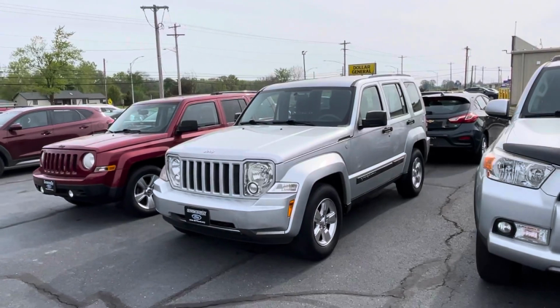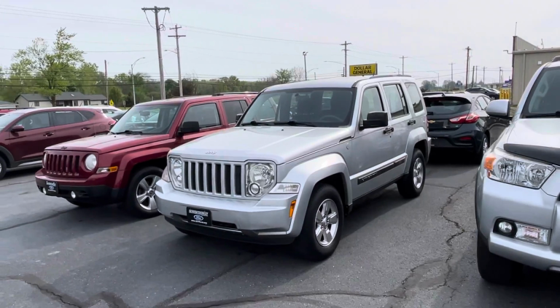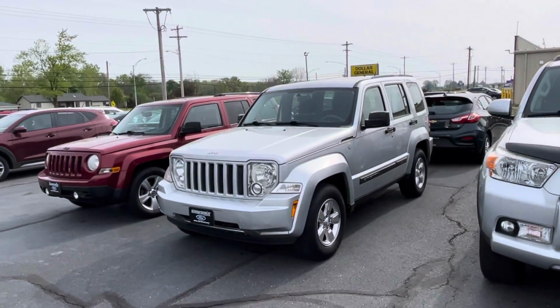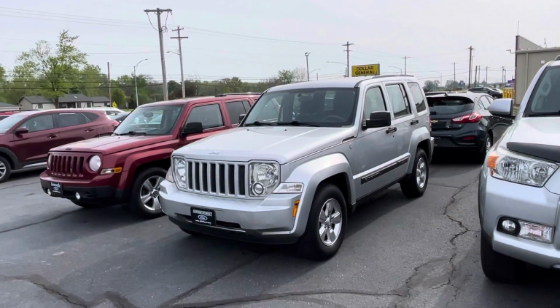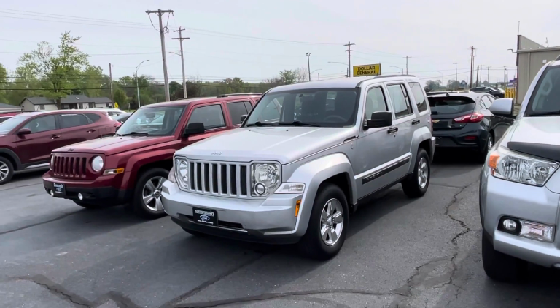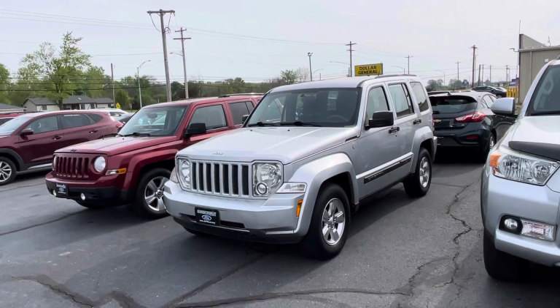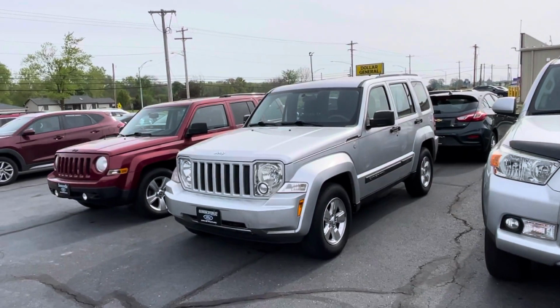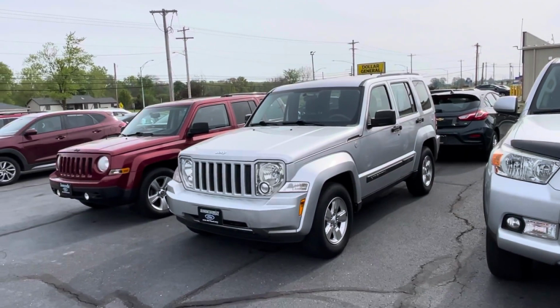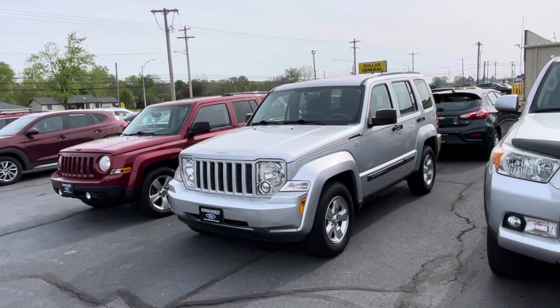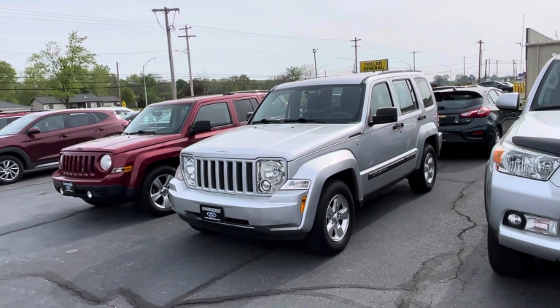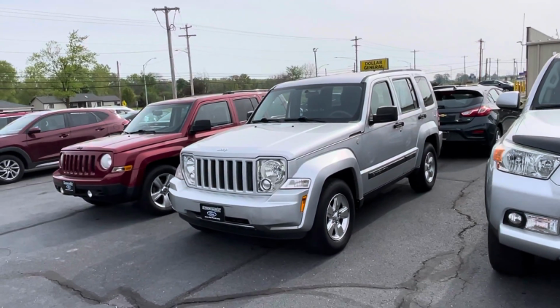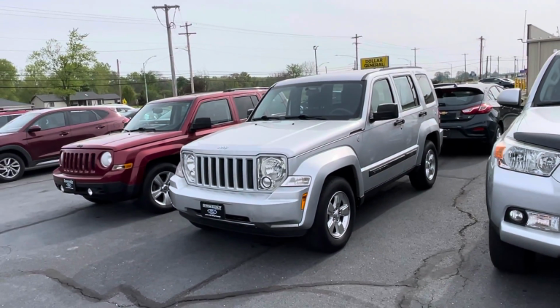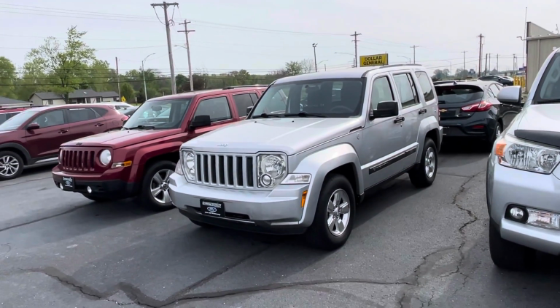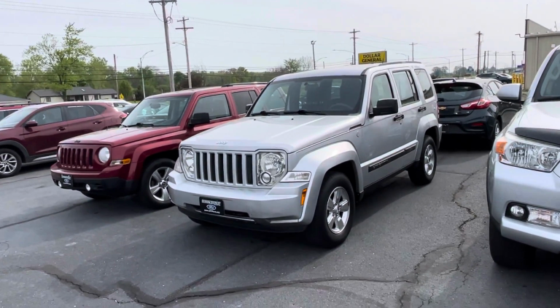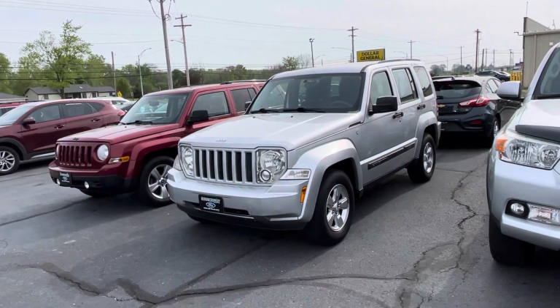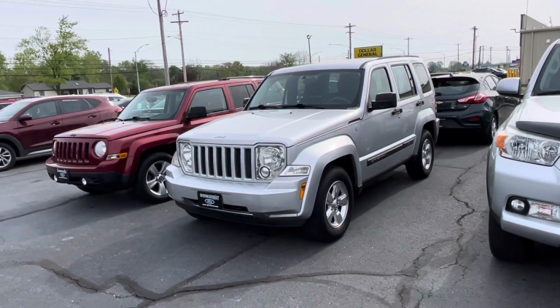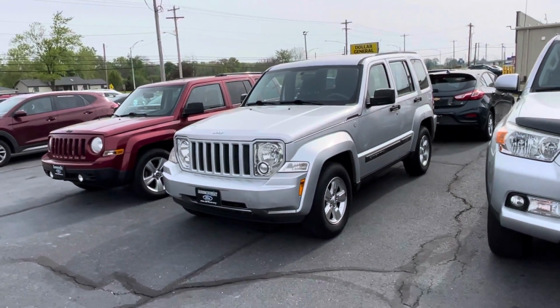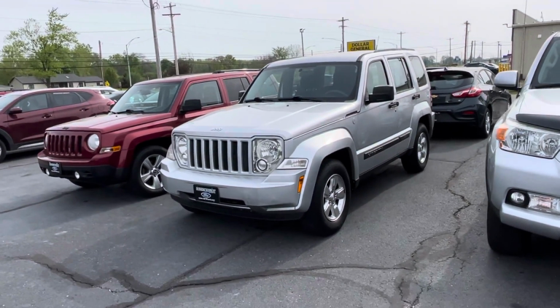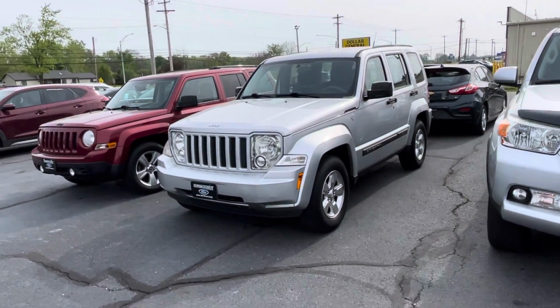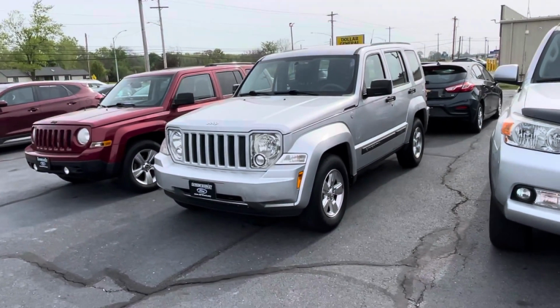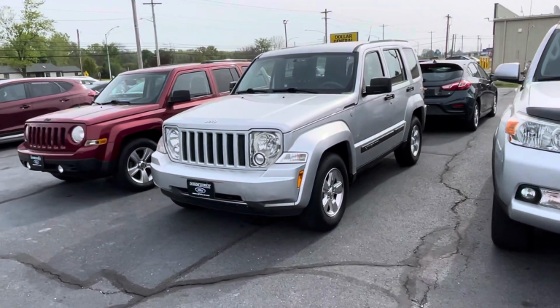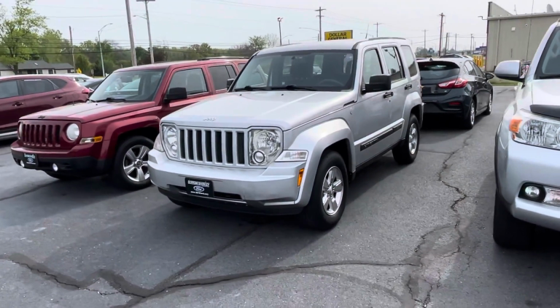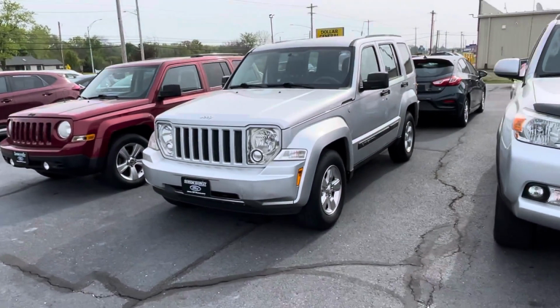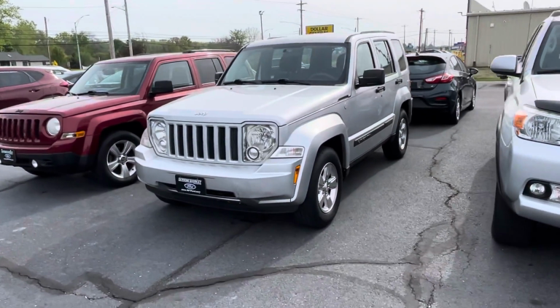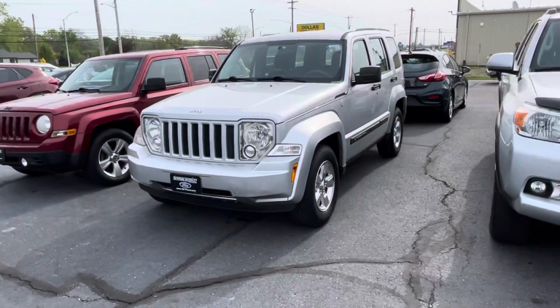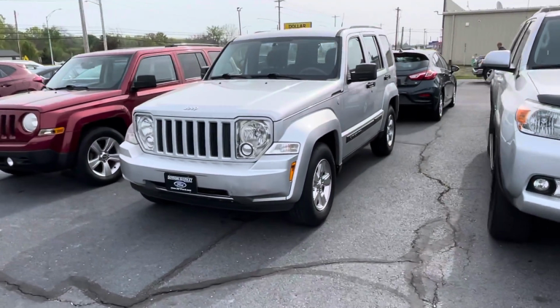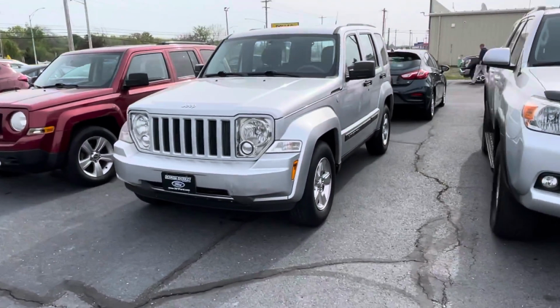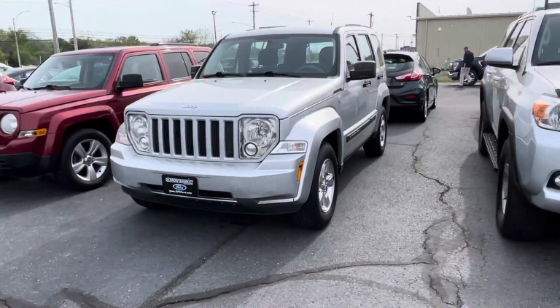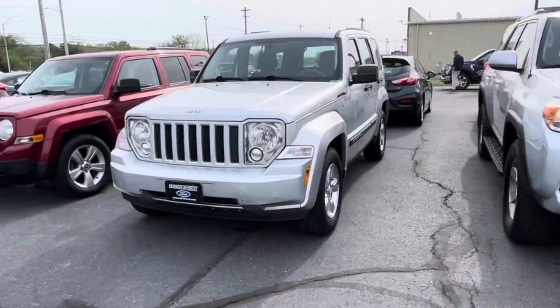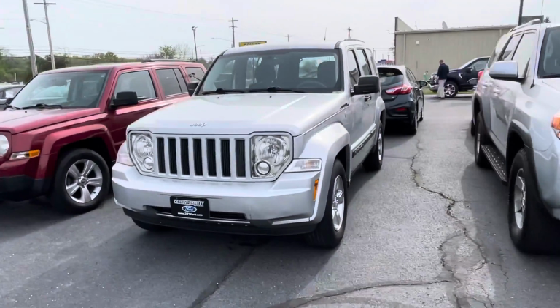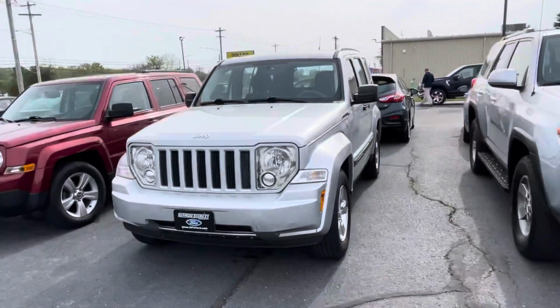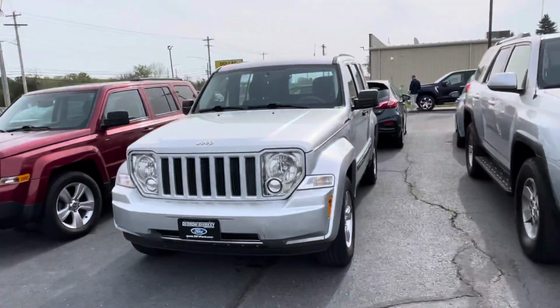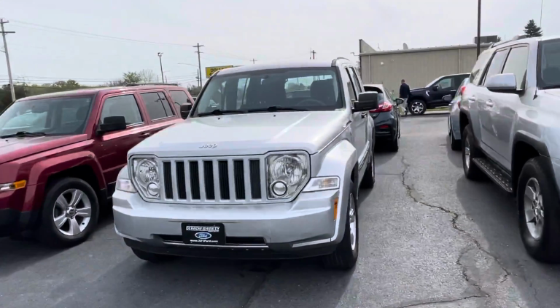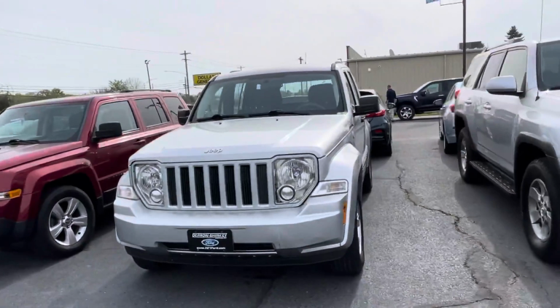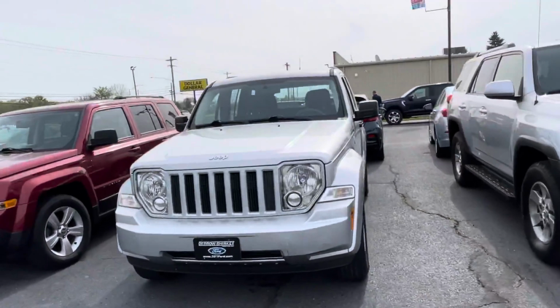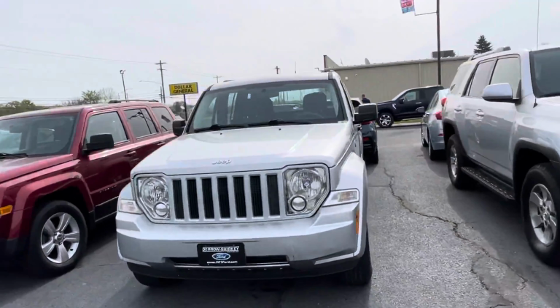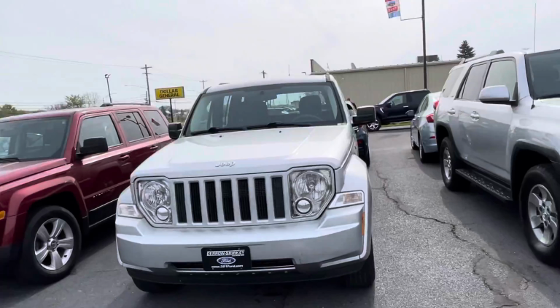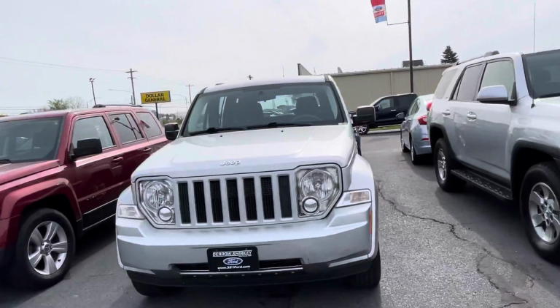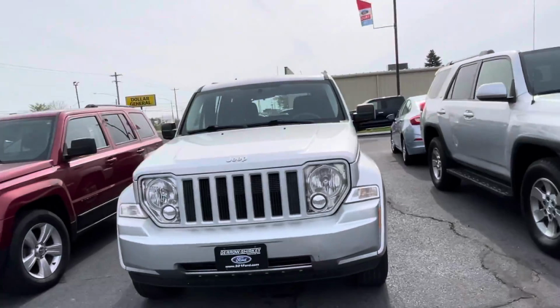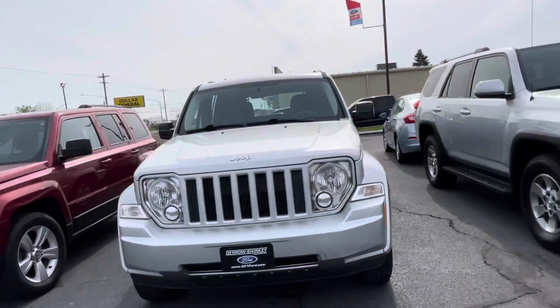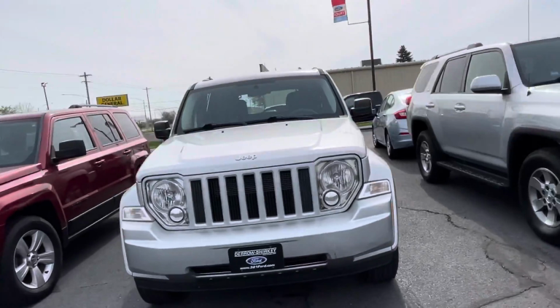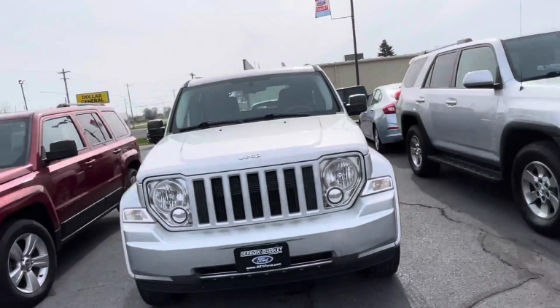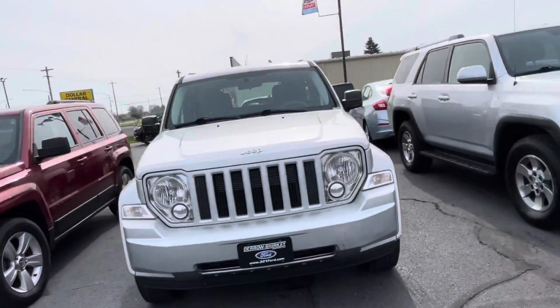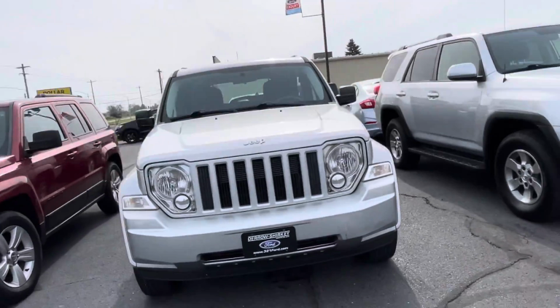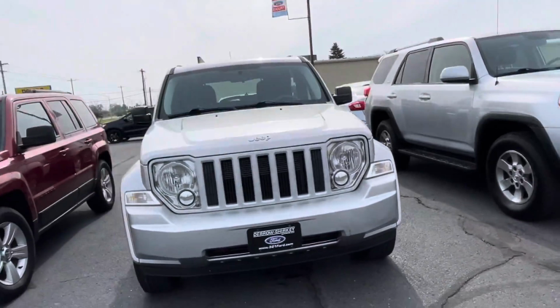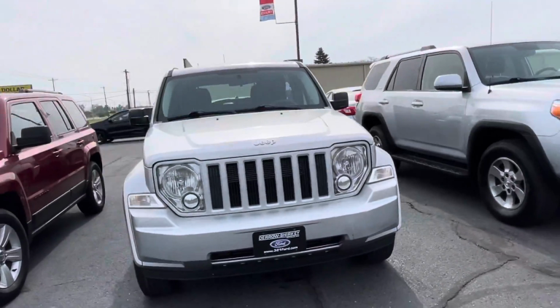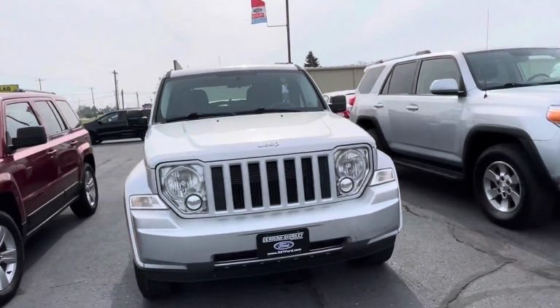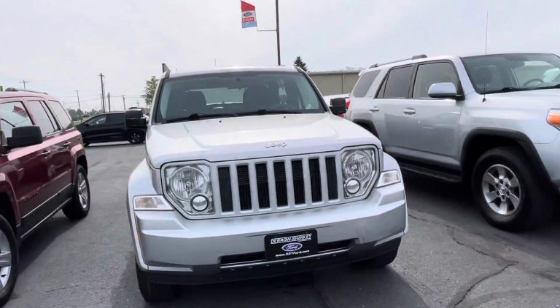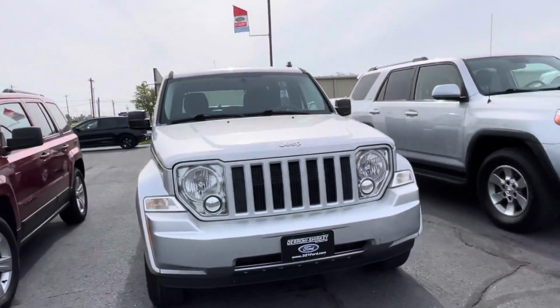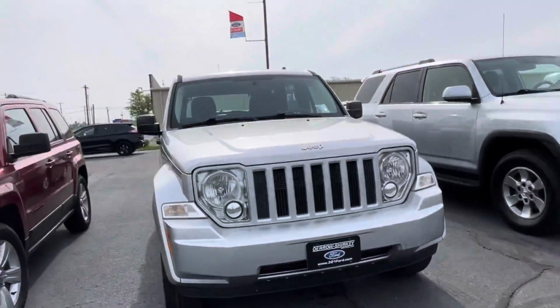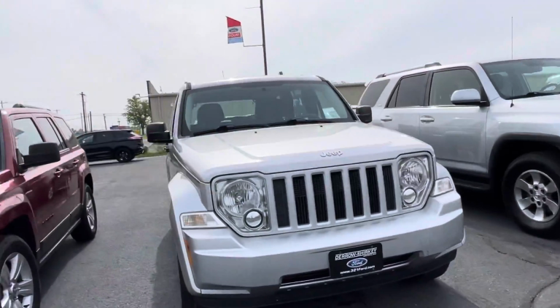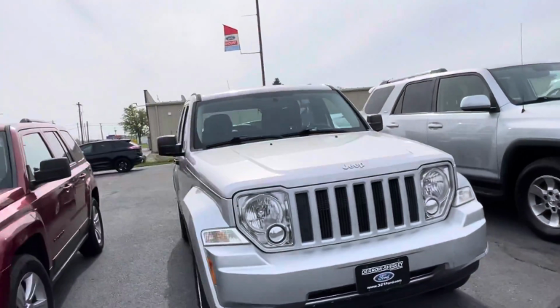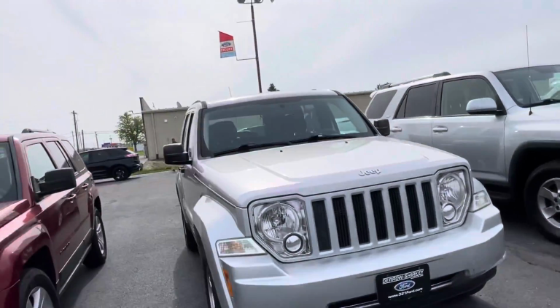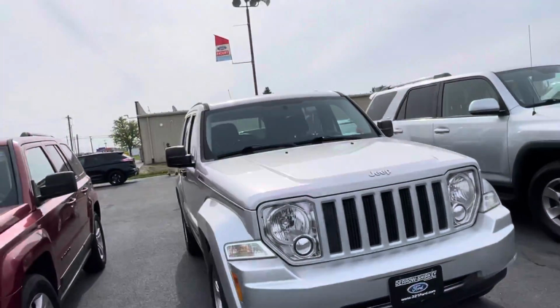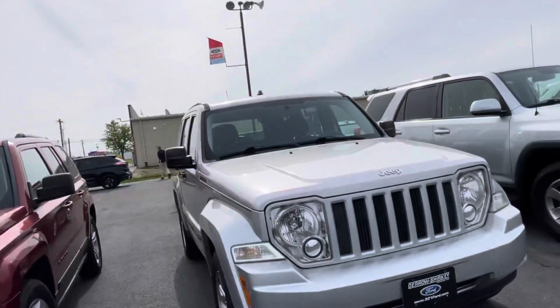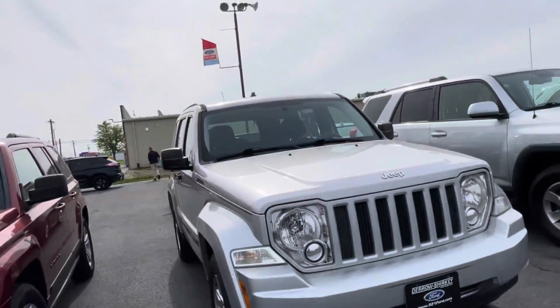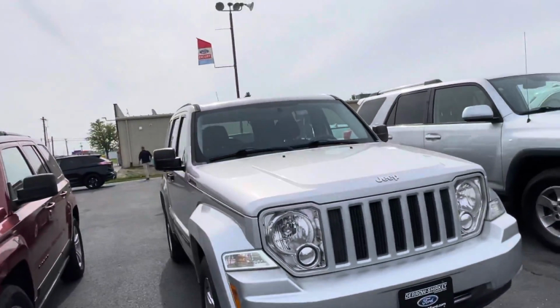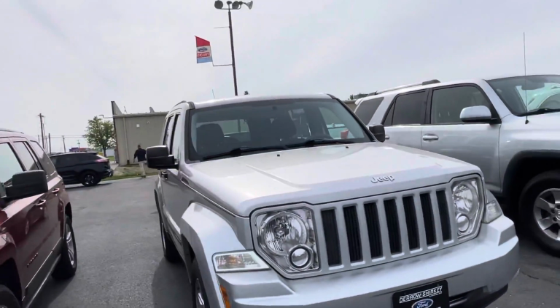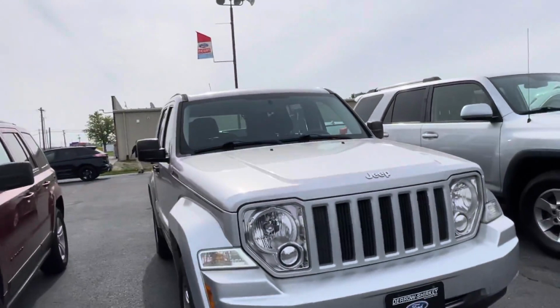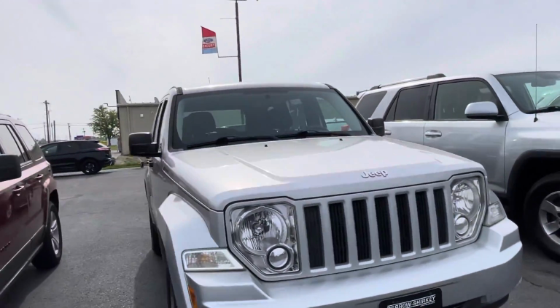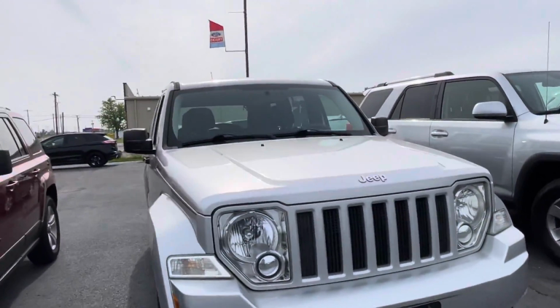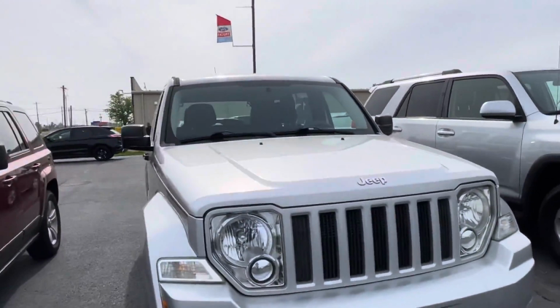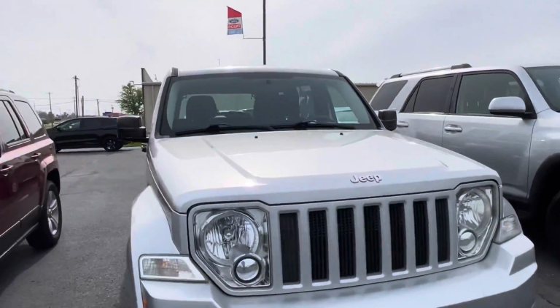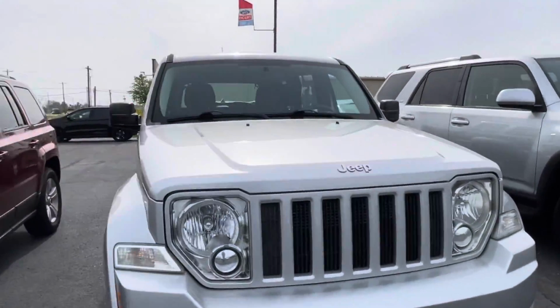Good morning, Tanner here with Darrow Shirky. In front of me I have our 2011 Jeep Liberty — I'm just going to do a quick walk around of the exterior for you.